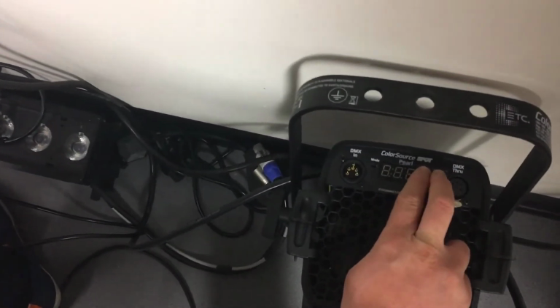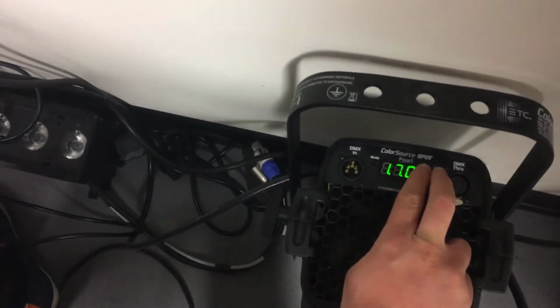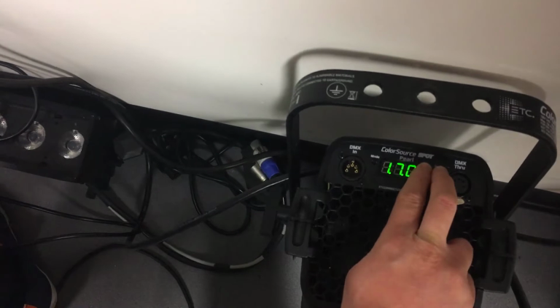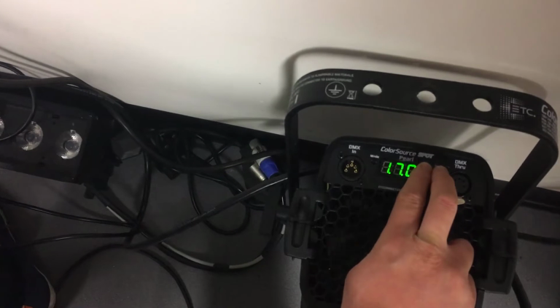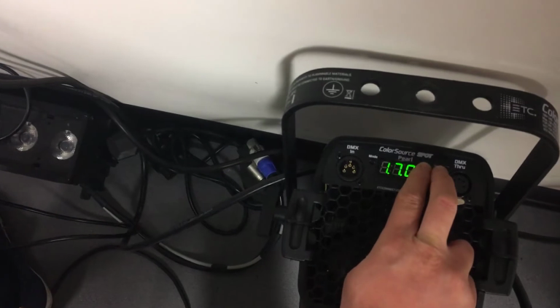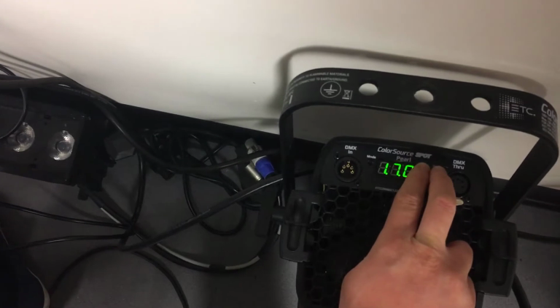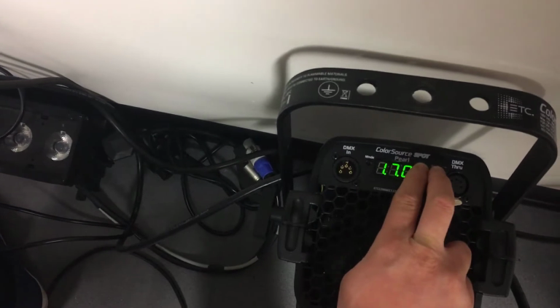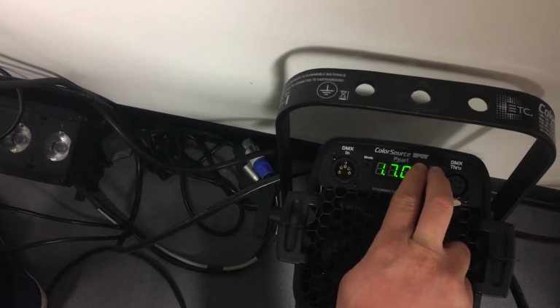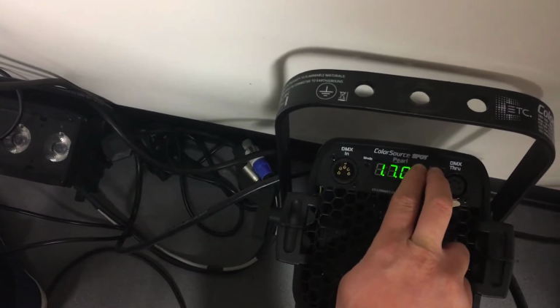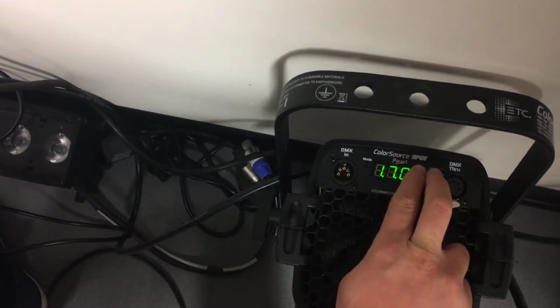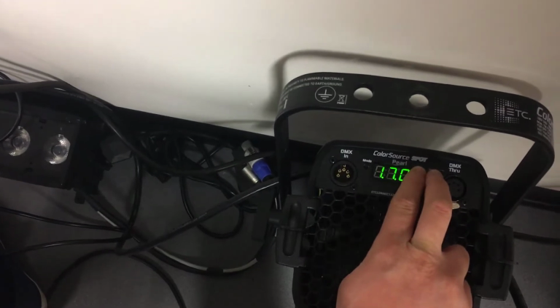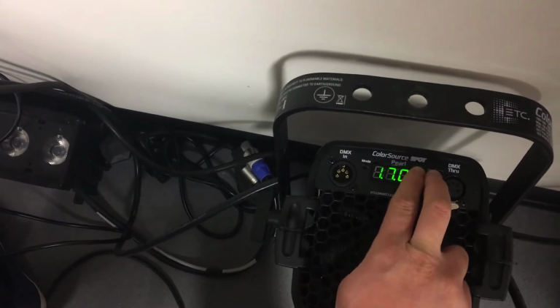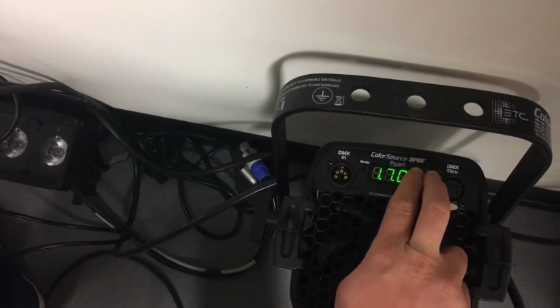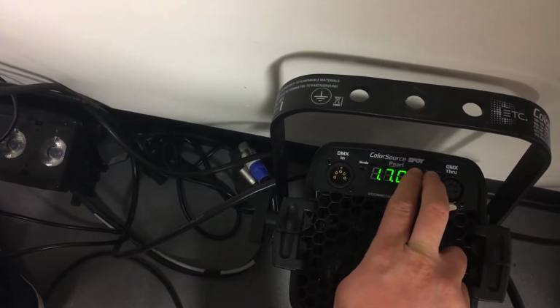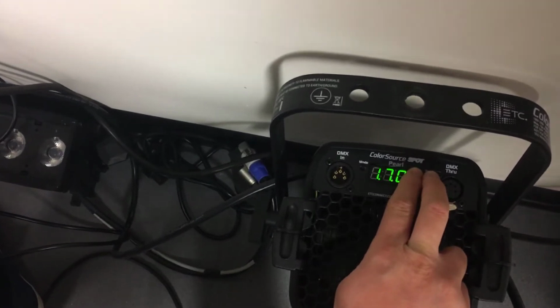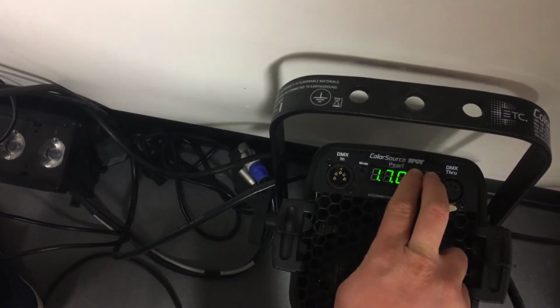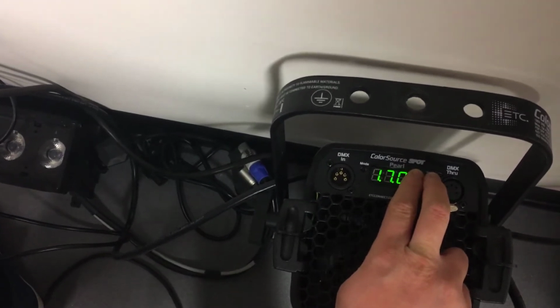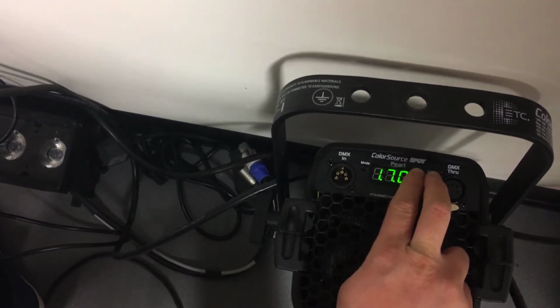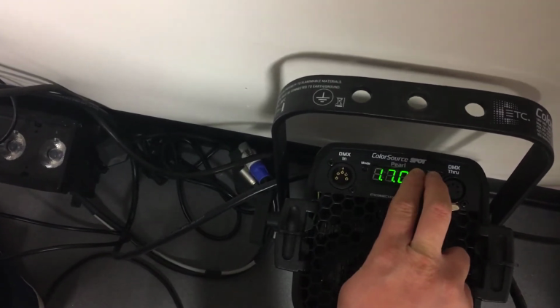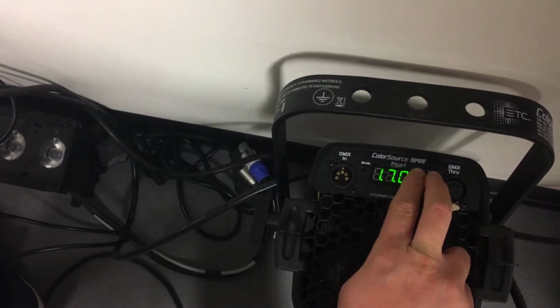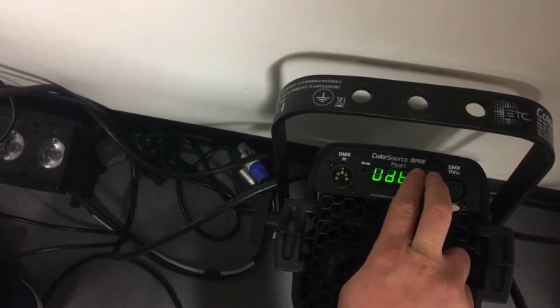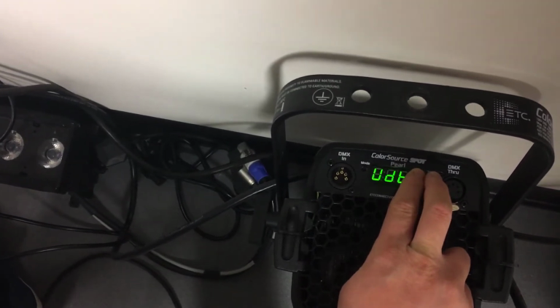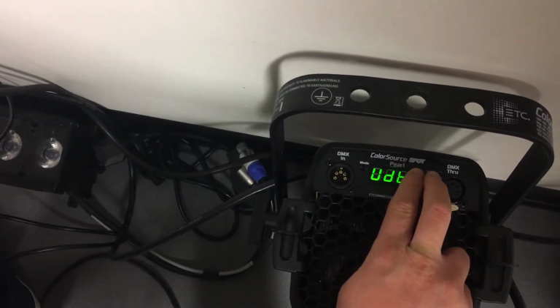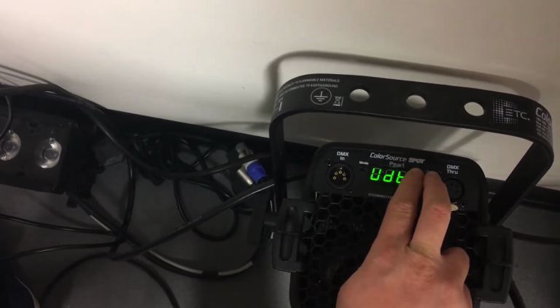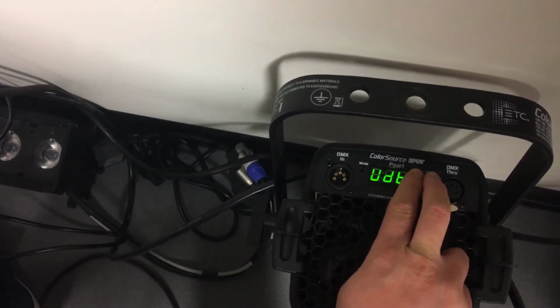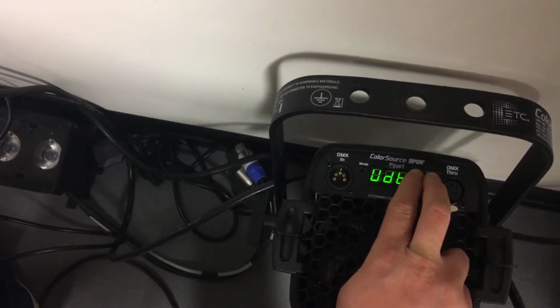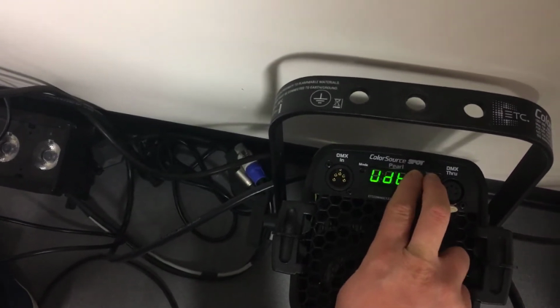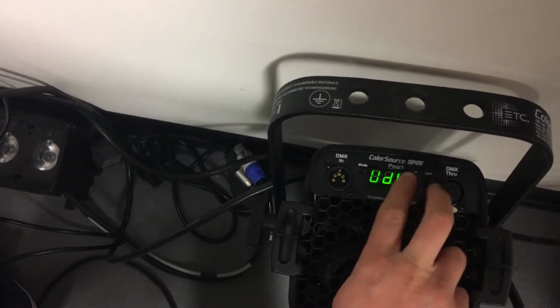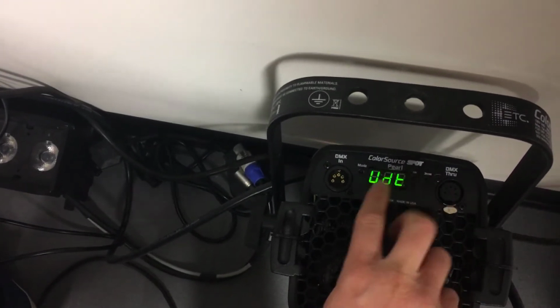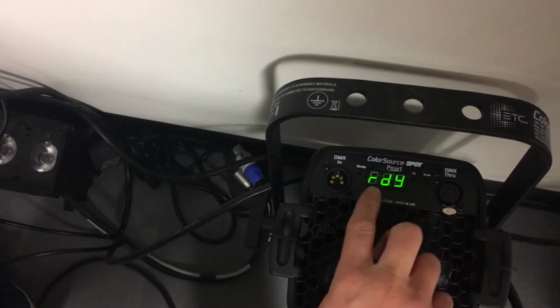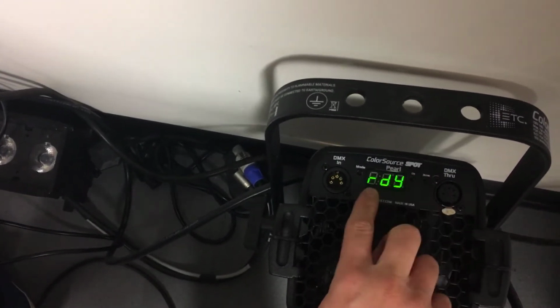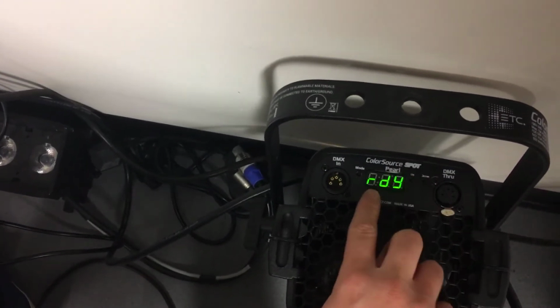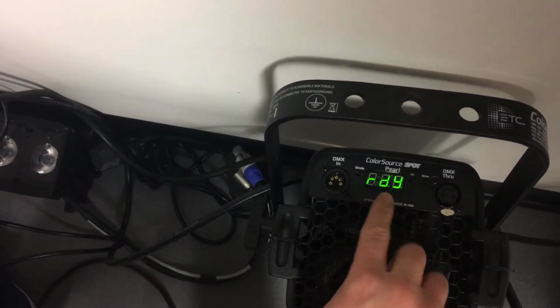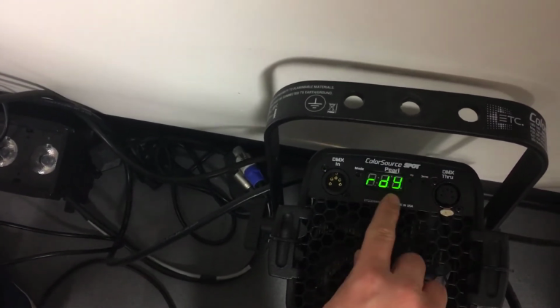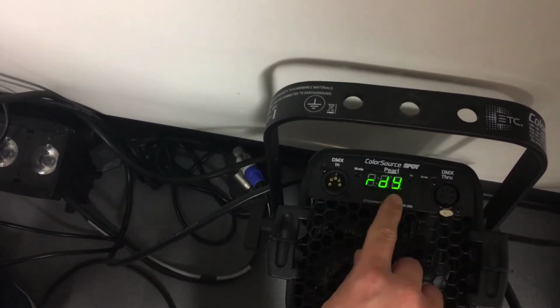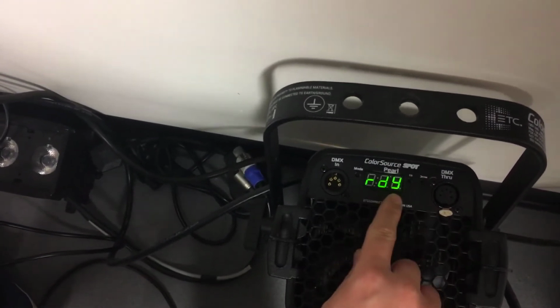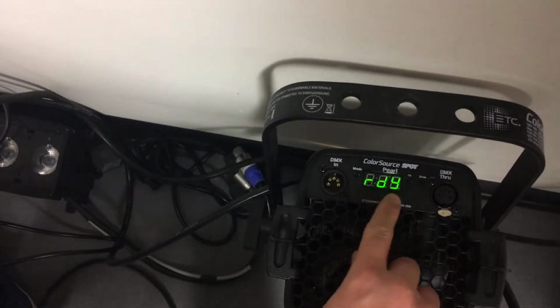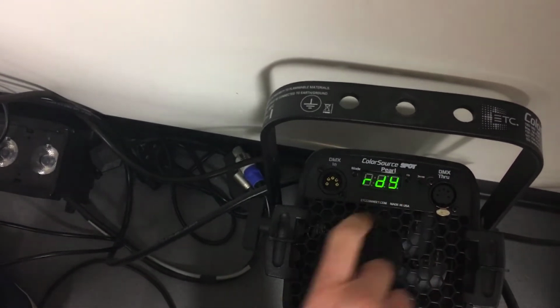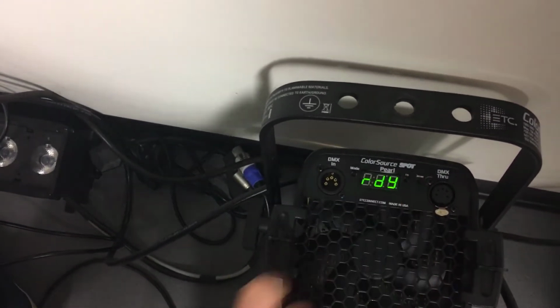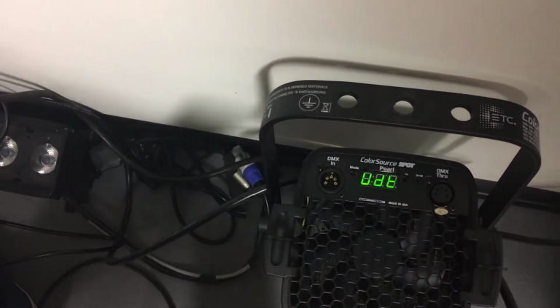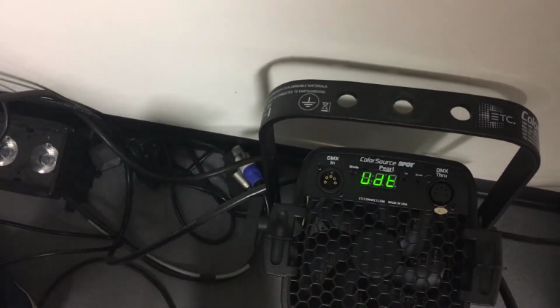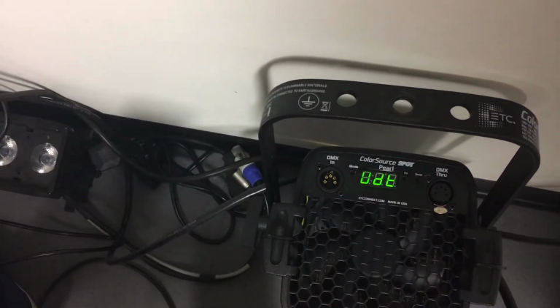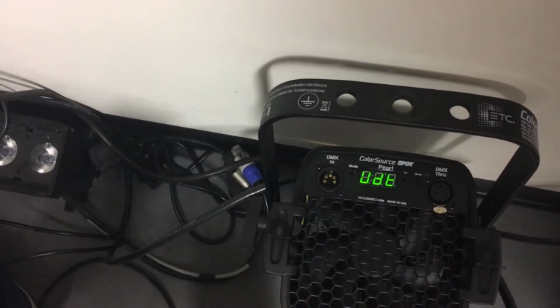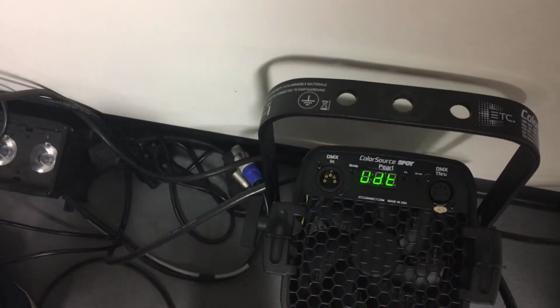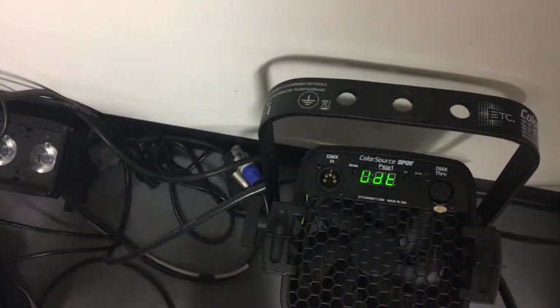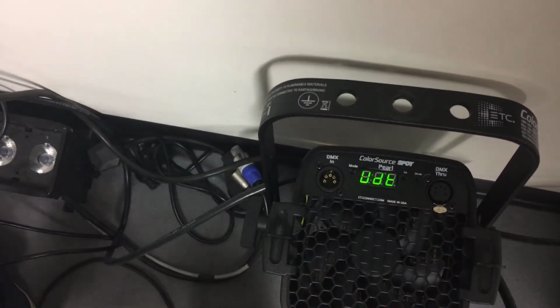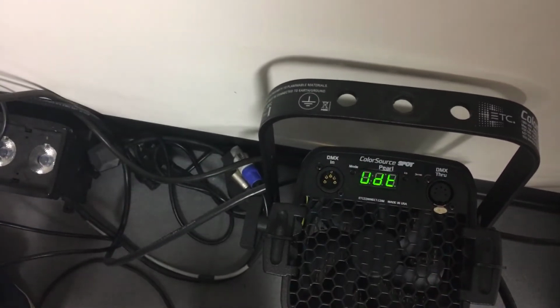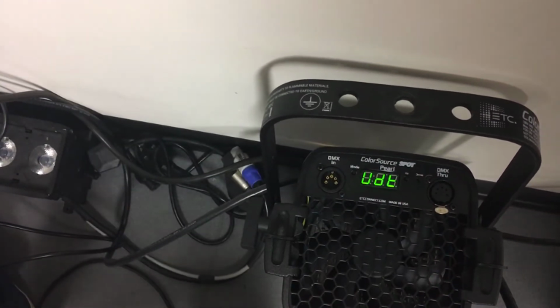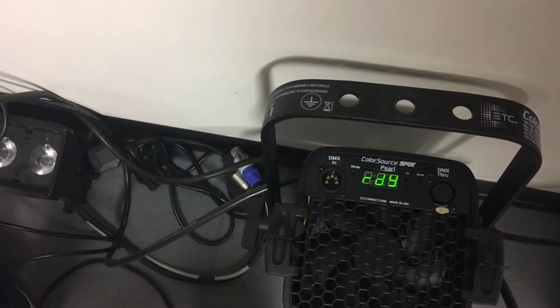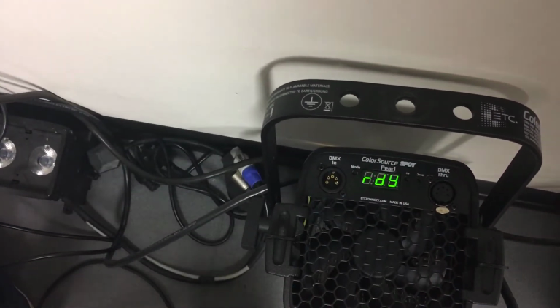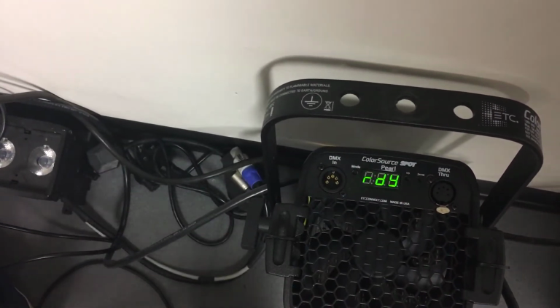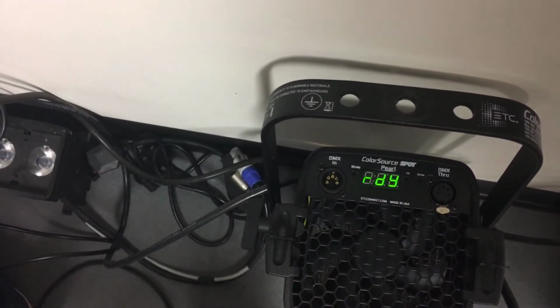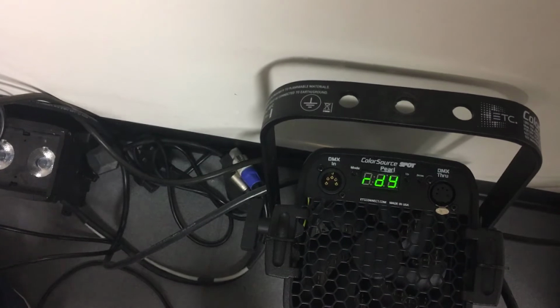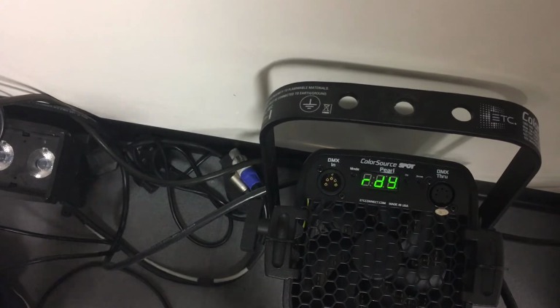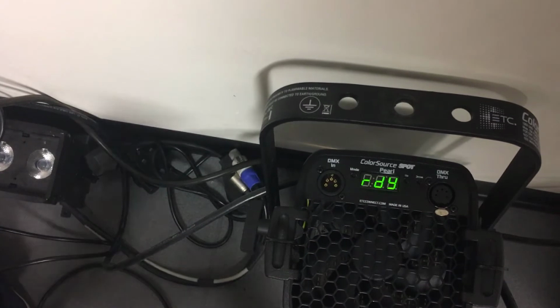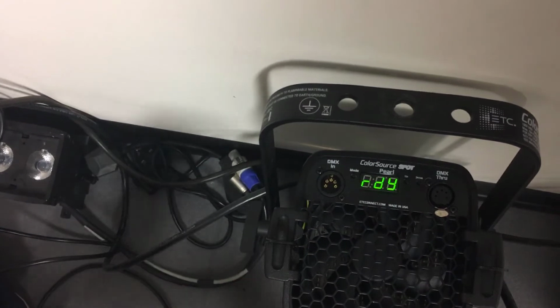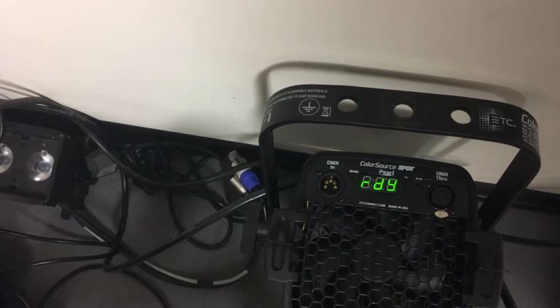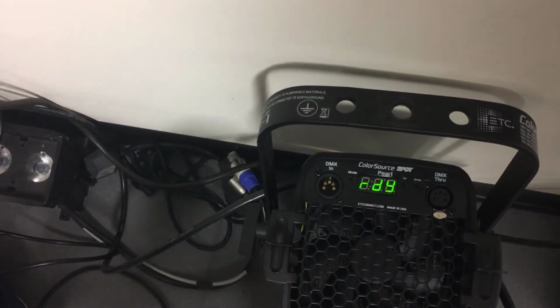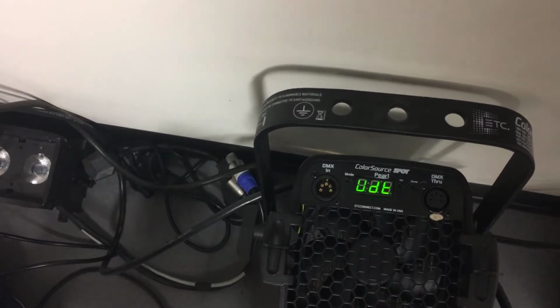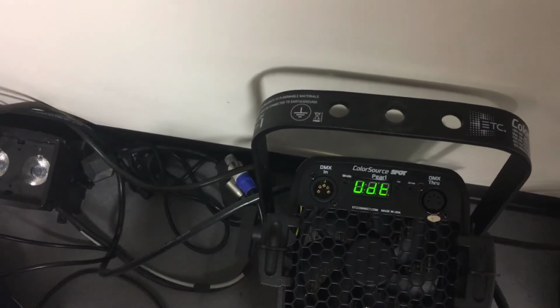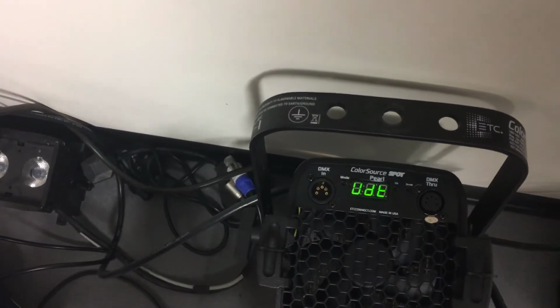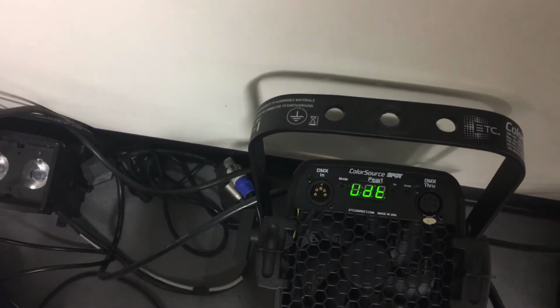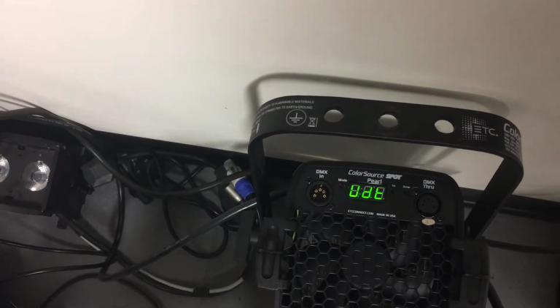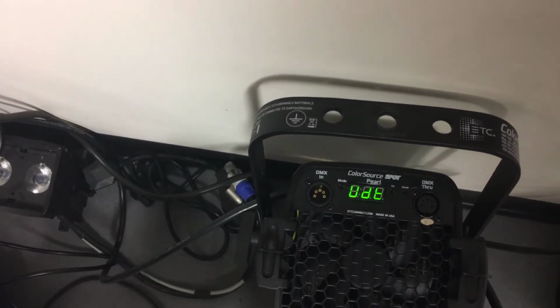To start, boot up the source fixture while holding the up and down arrows together. This will boot the fixture into download mode.